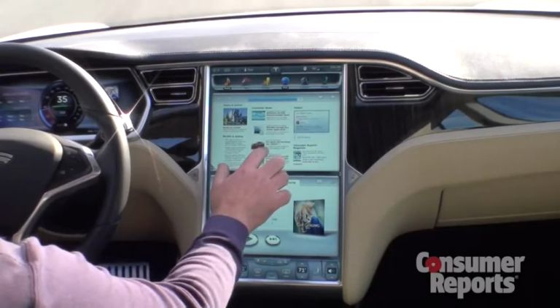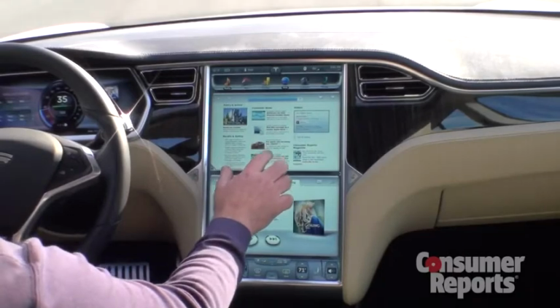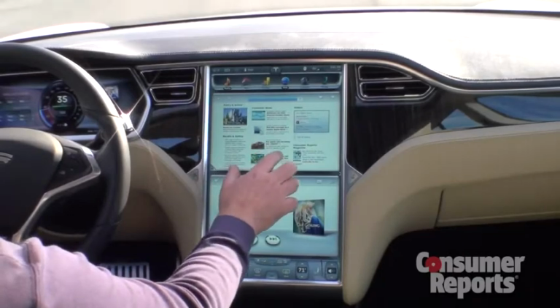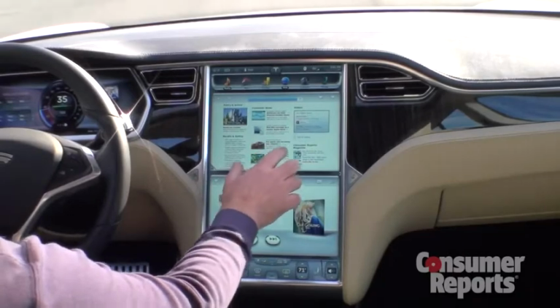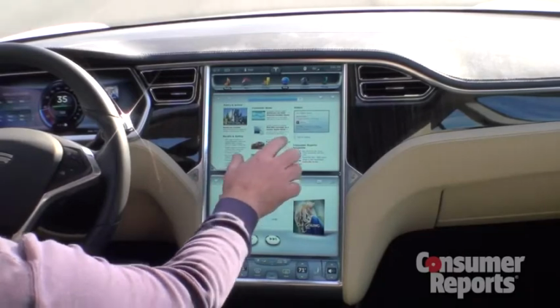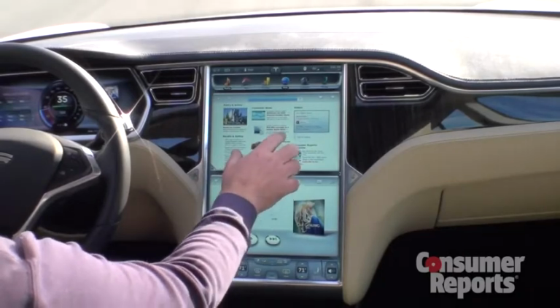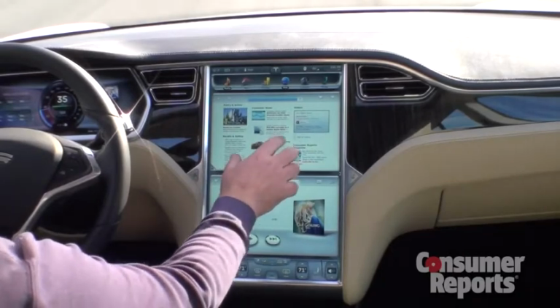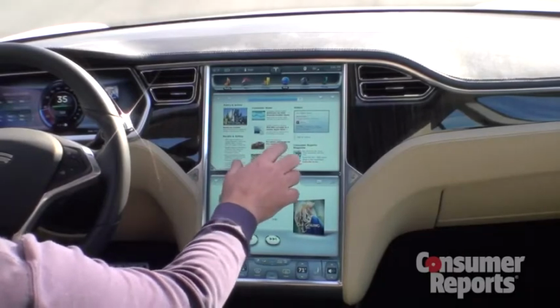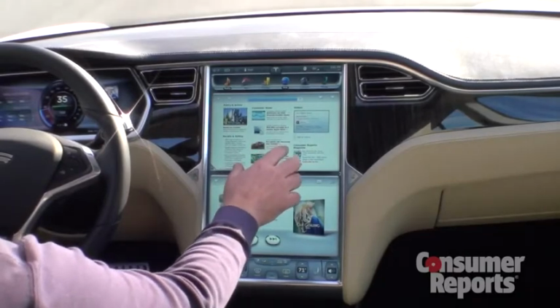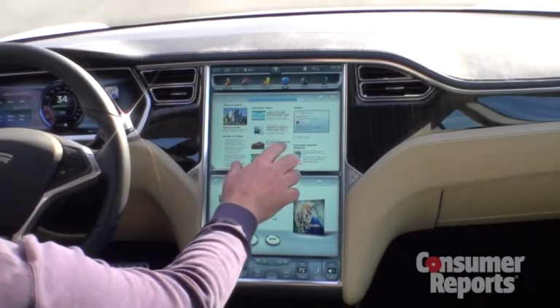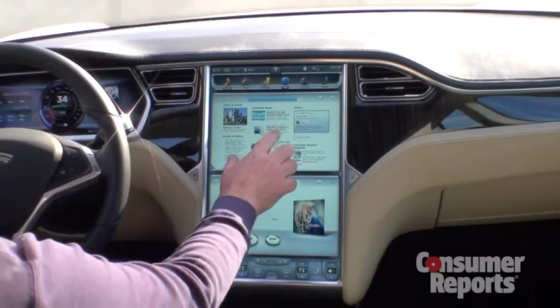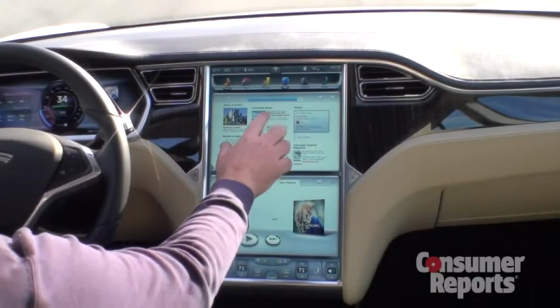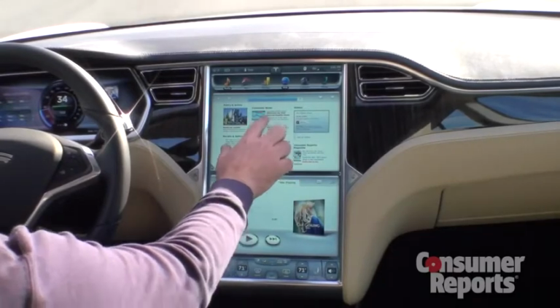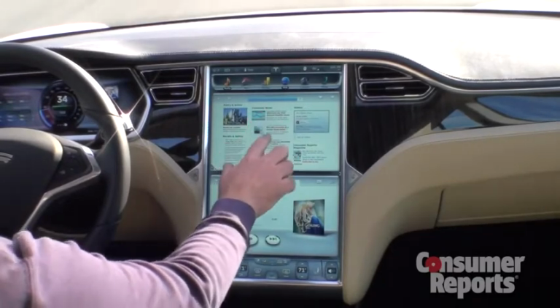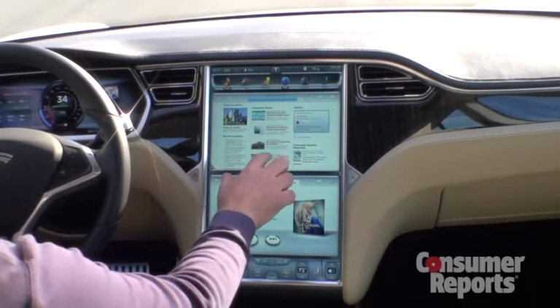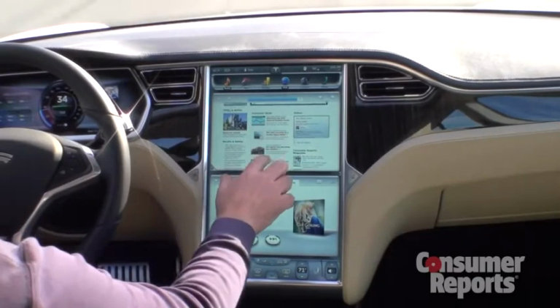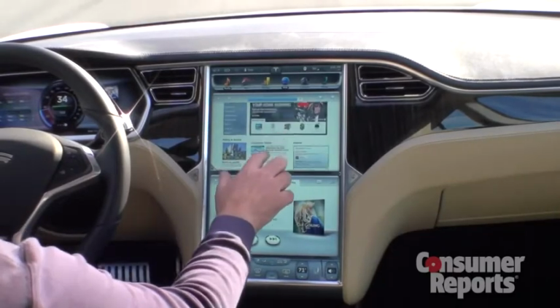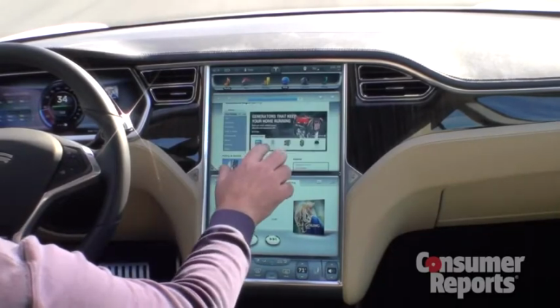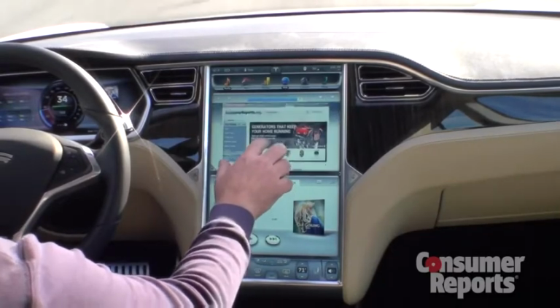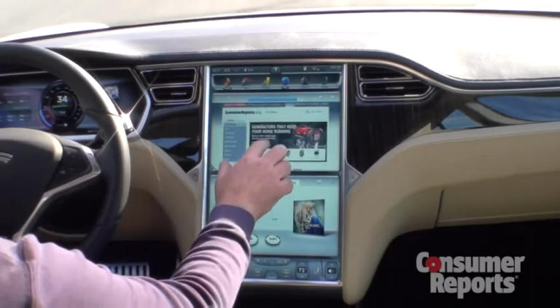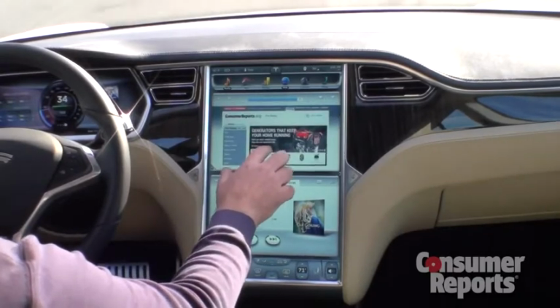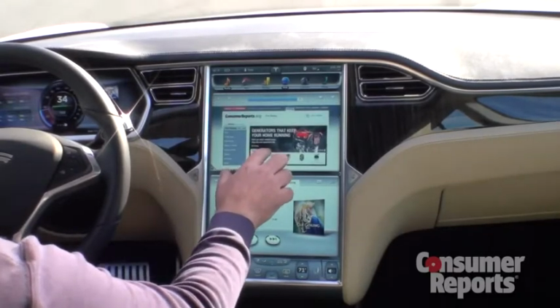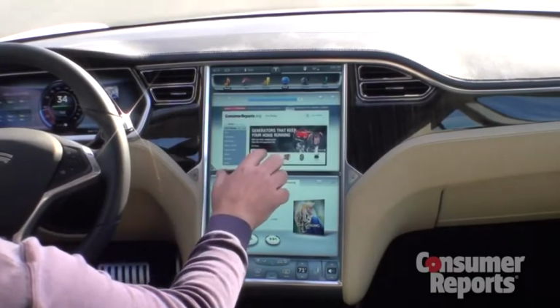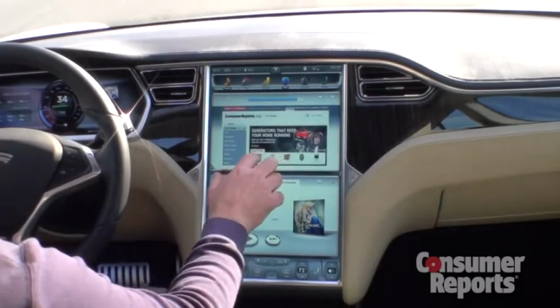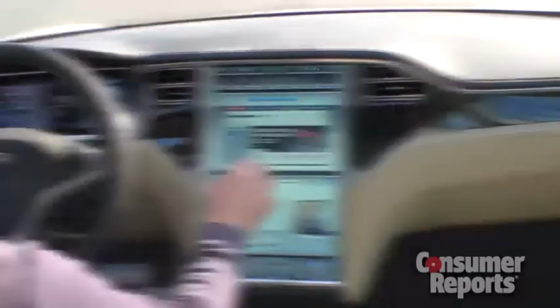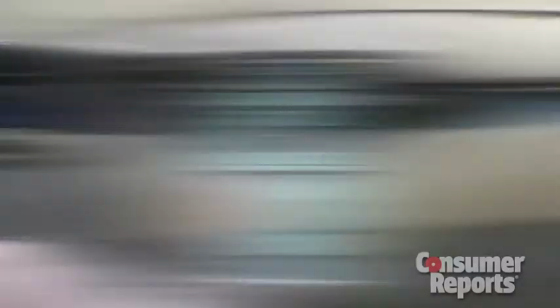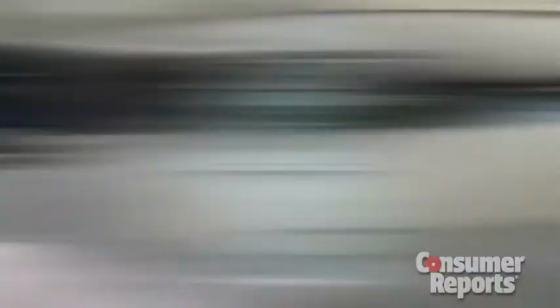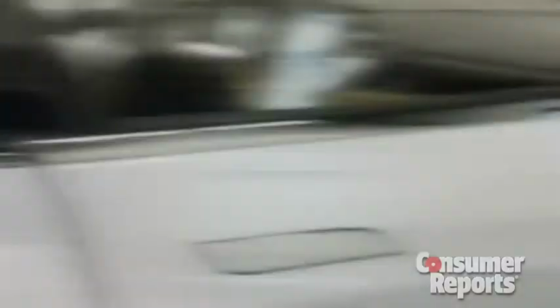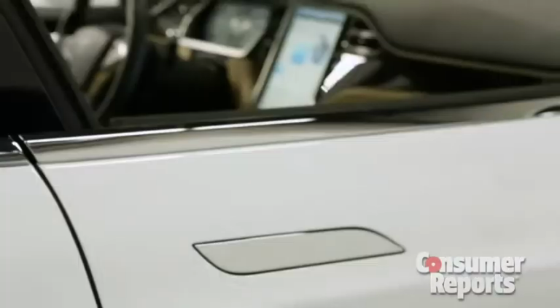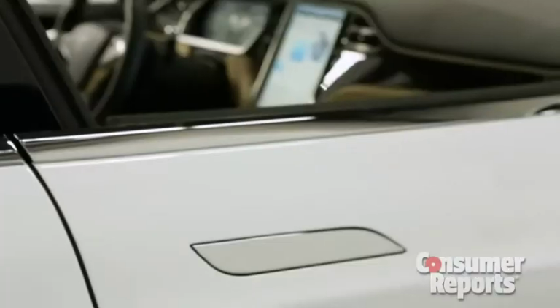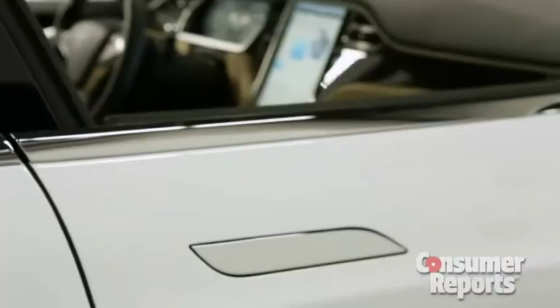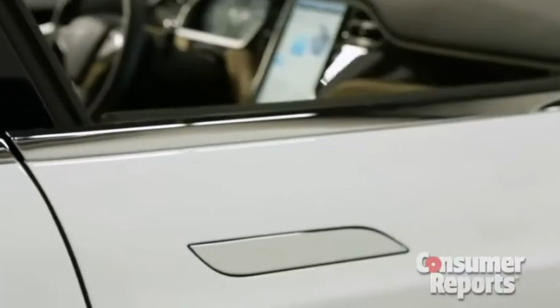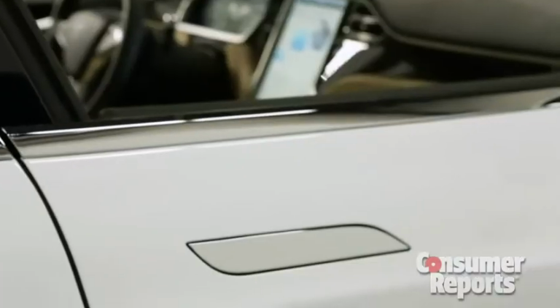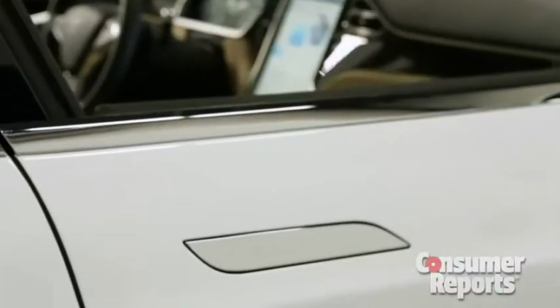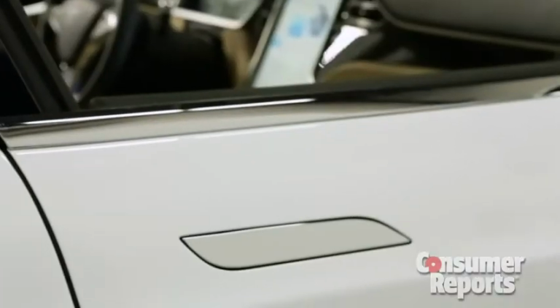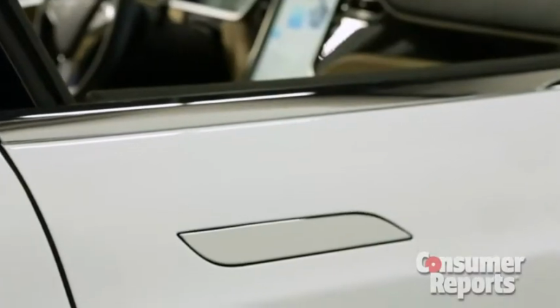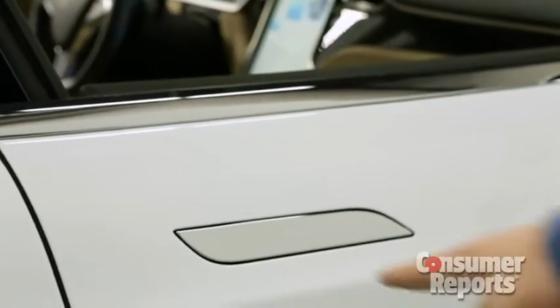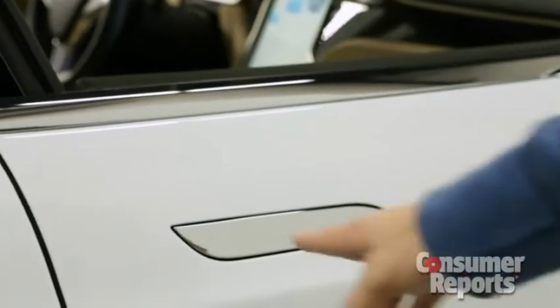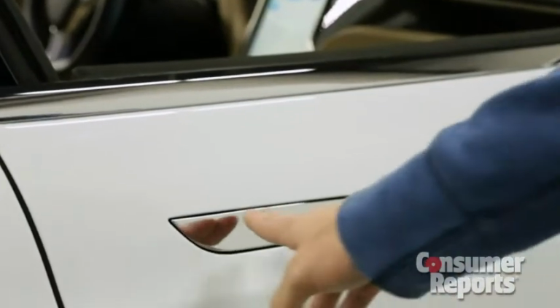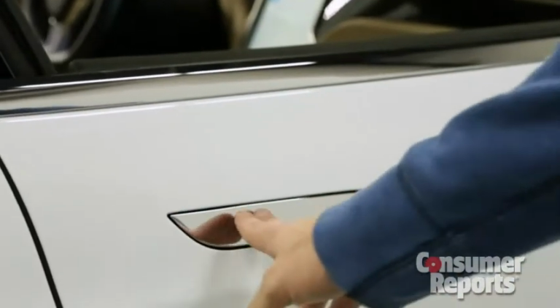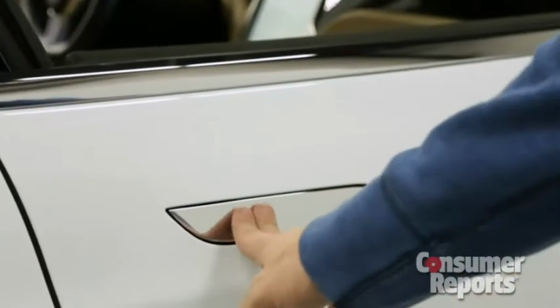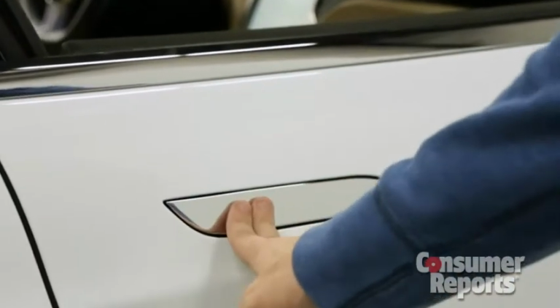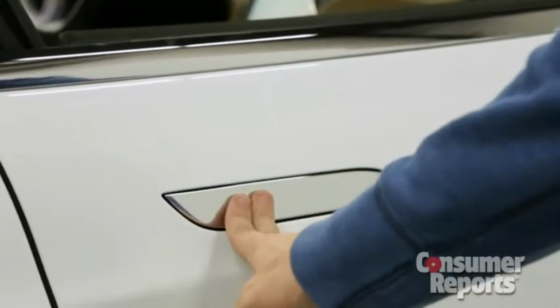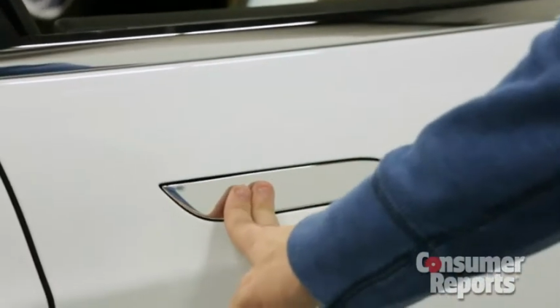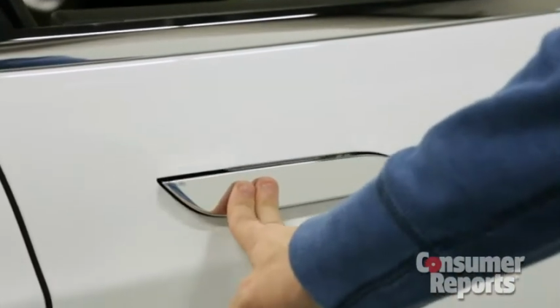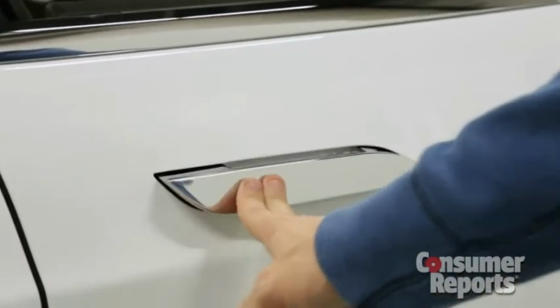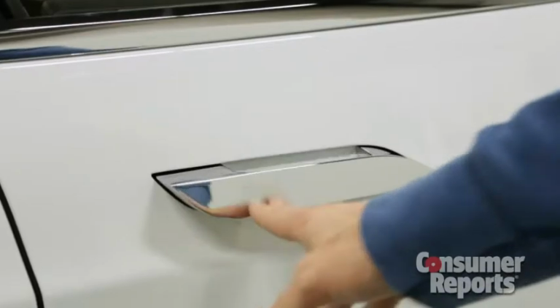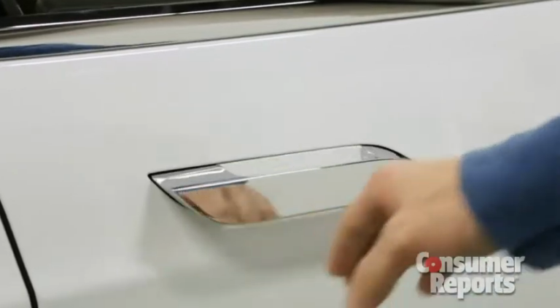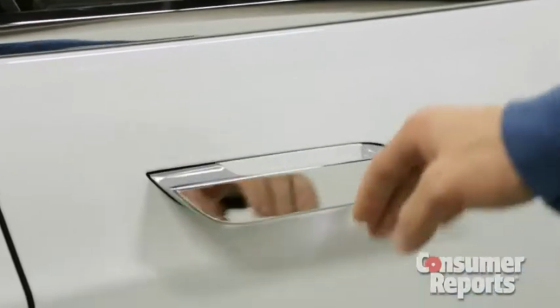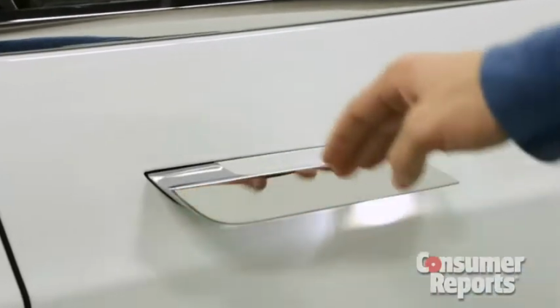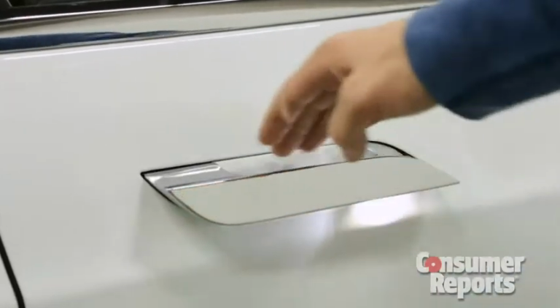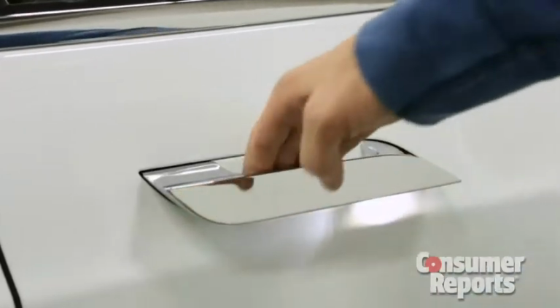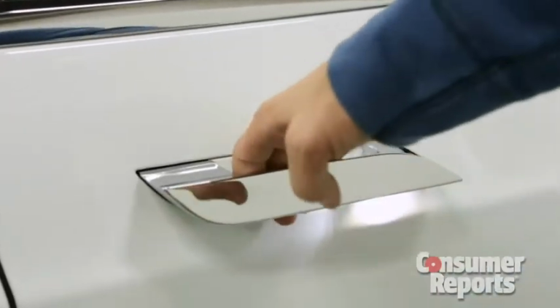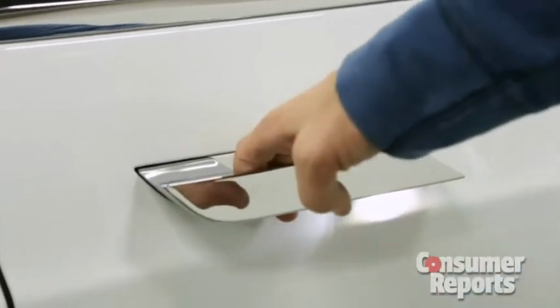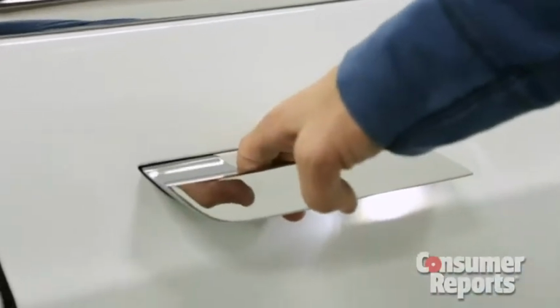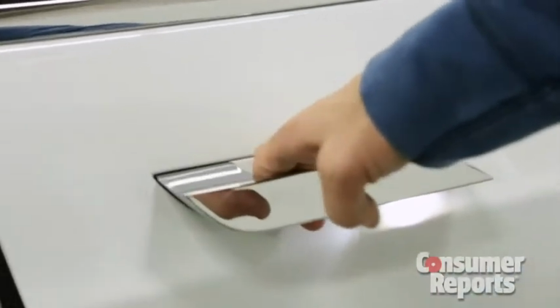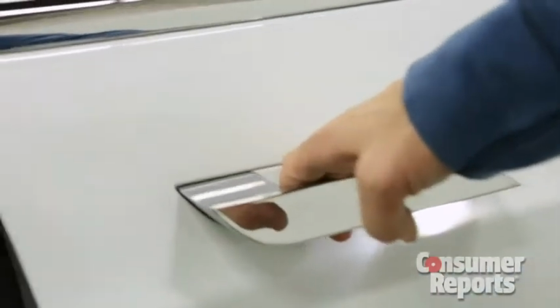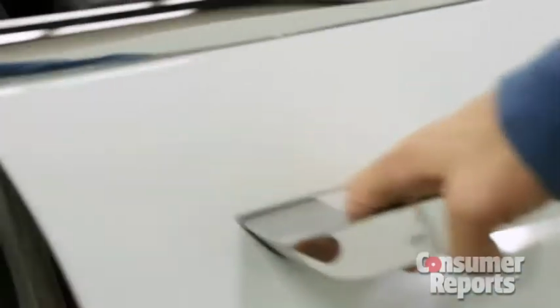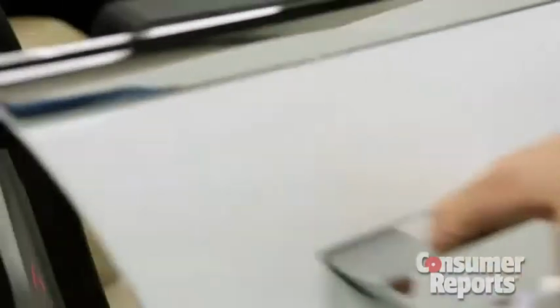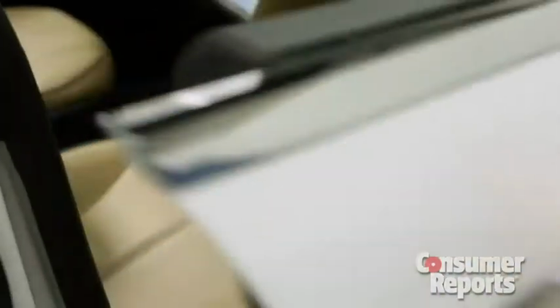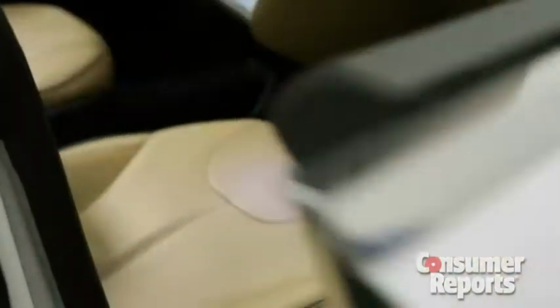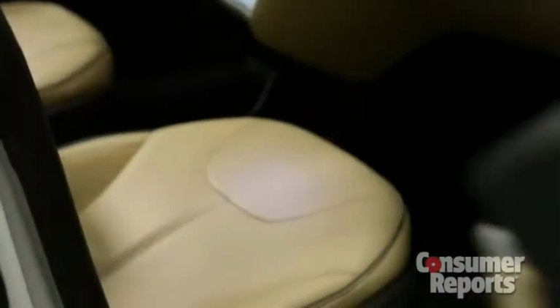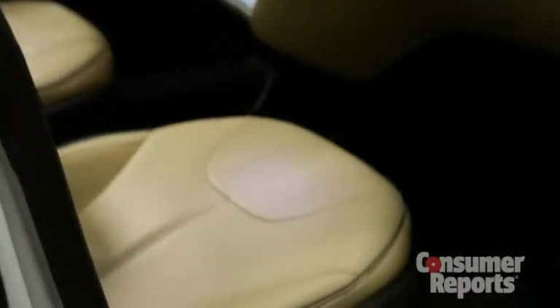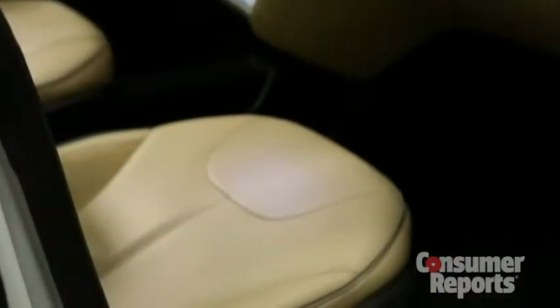Tesla might have gone a bit too far. The same goes for features like the cool-looking but fussy retracting outside door handles.